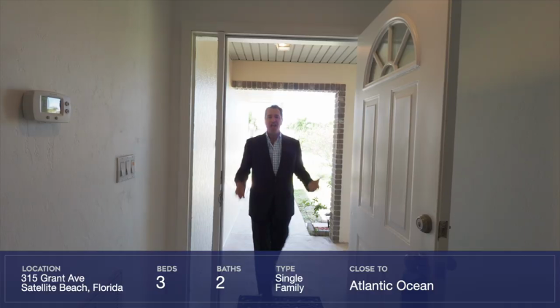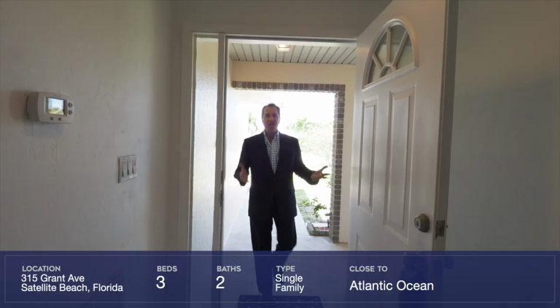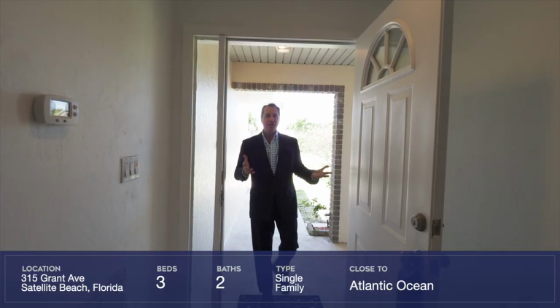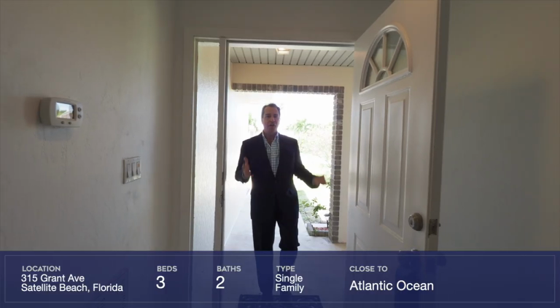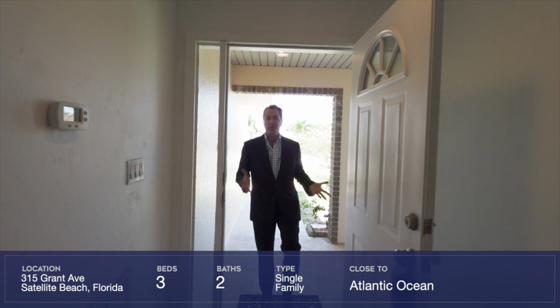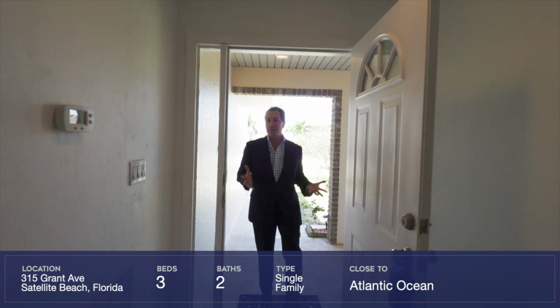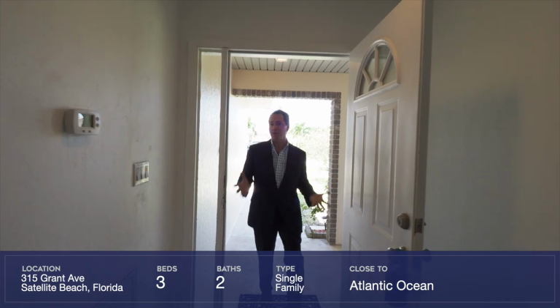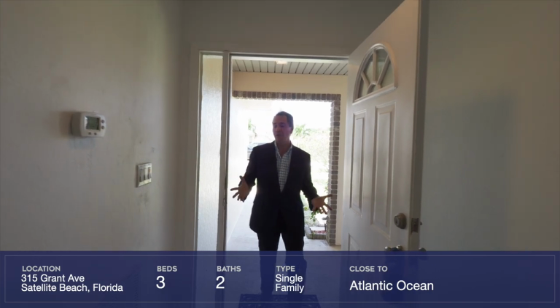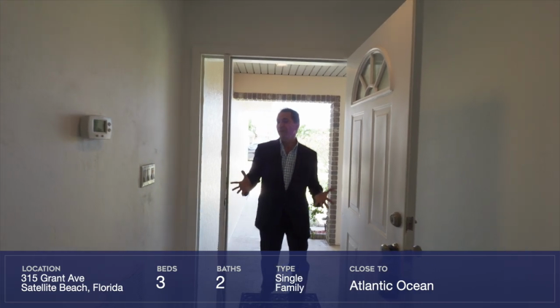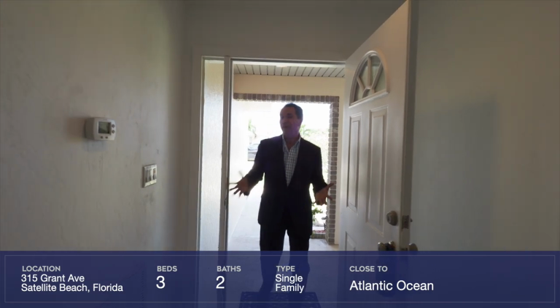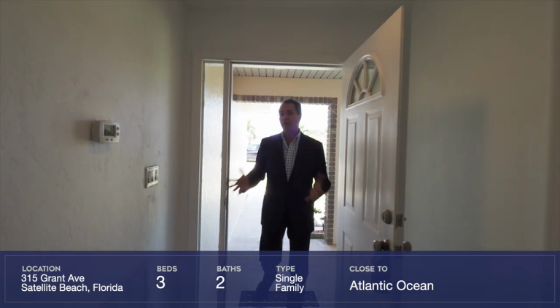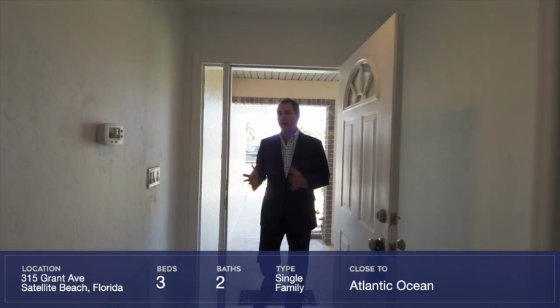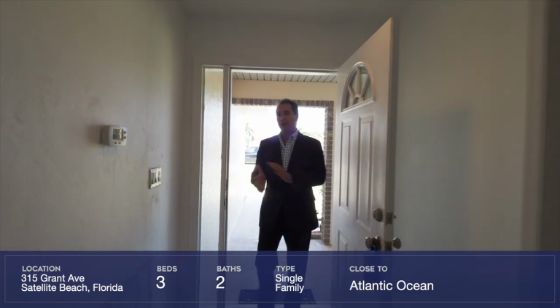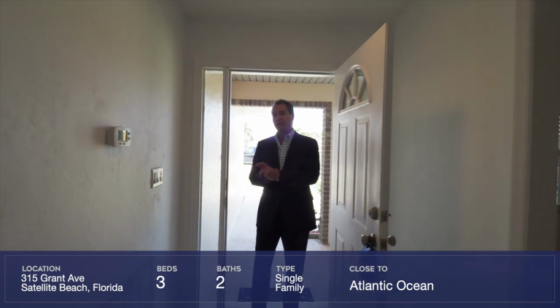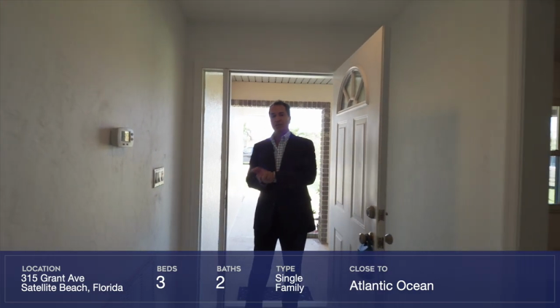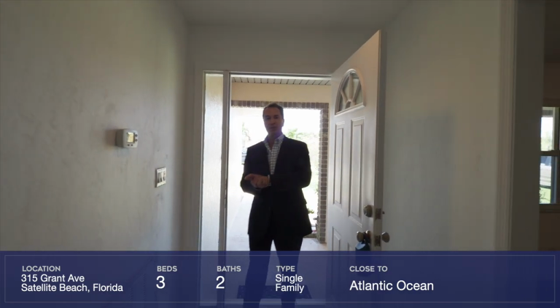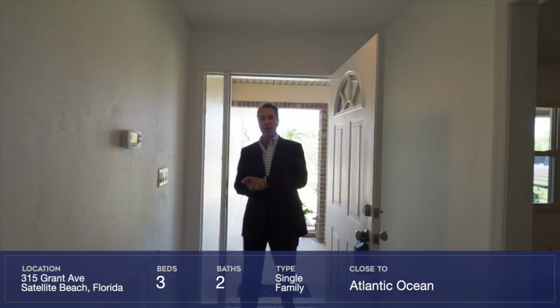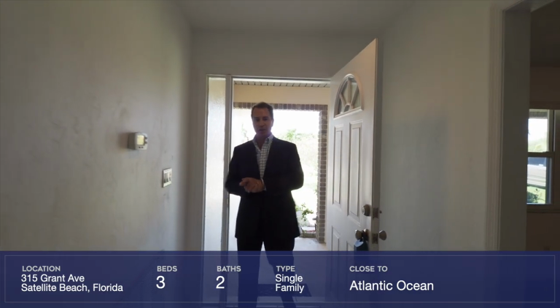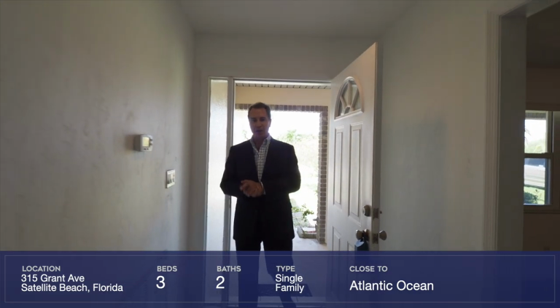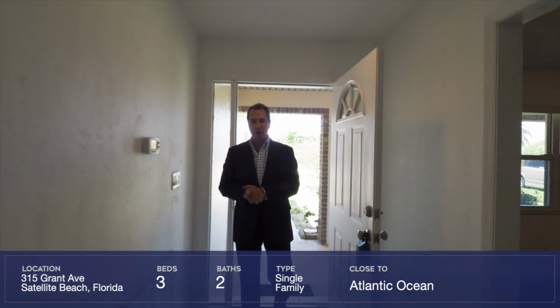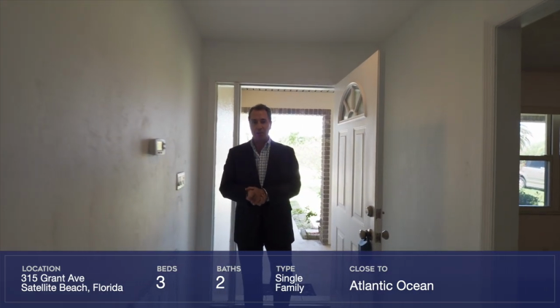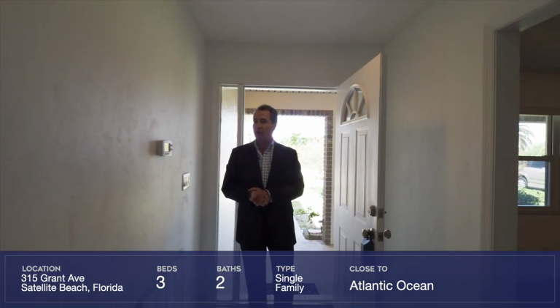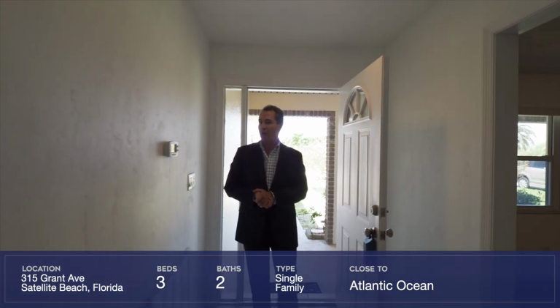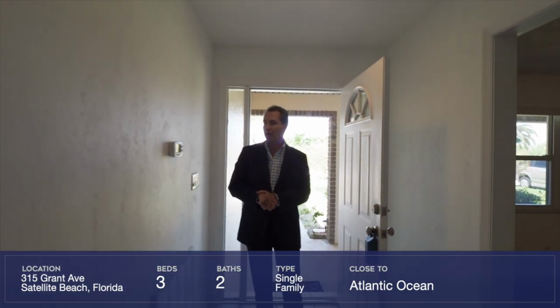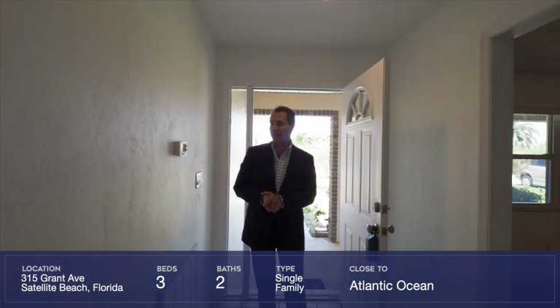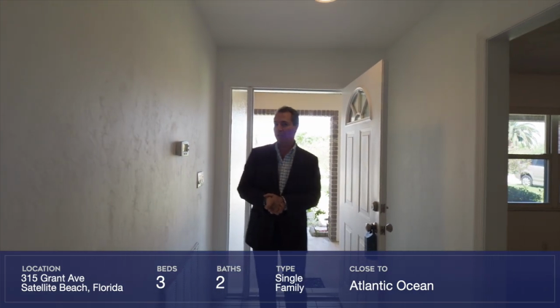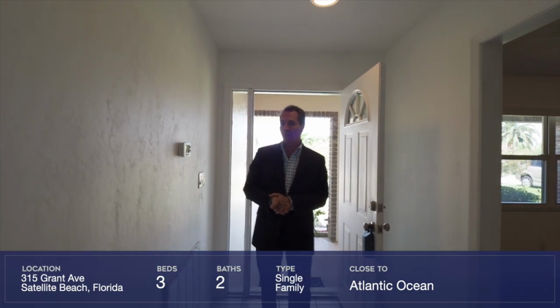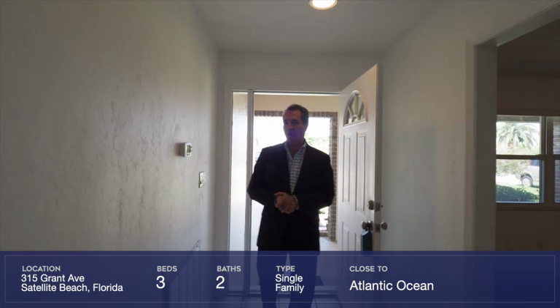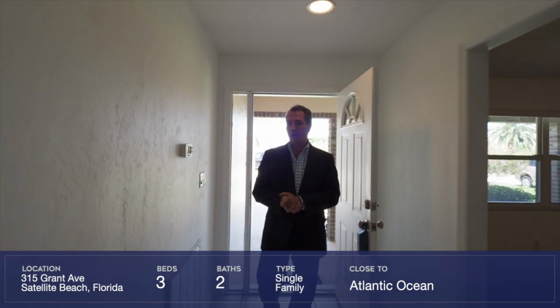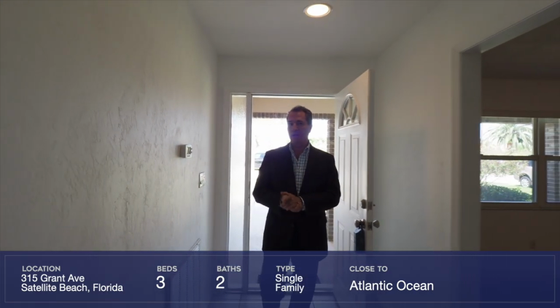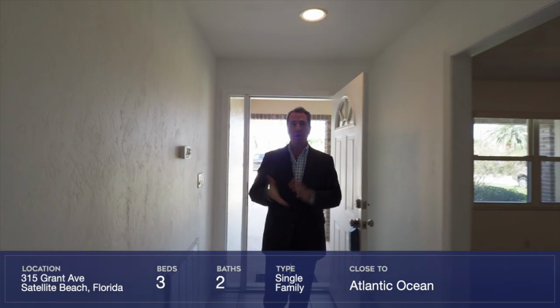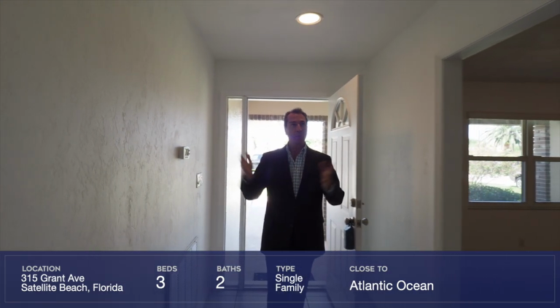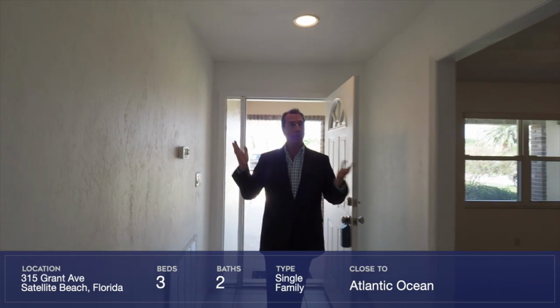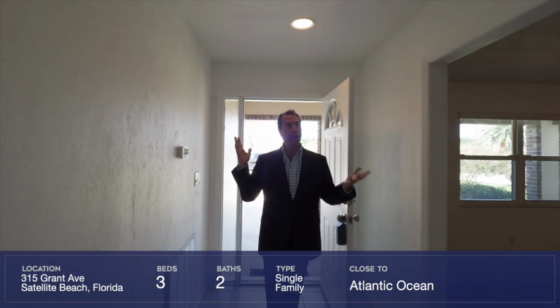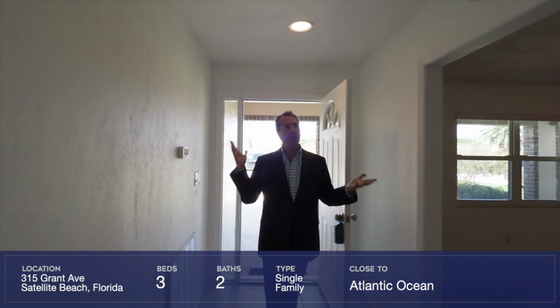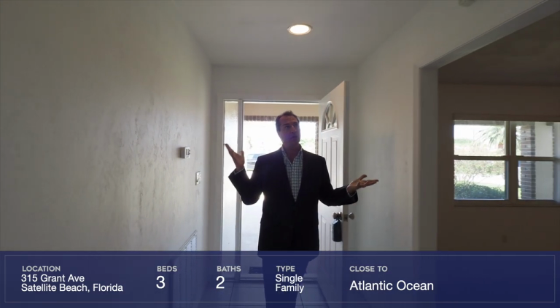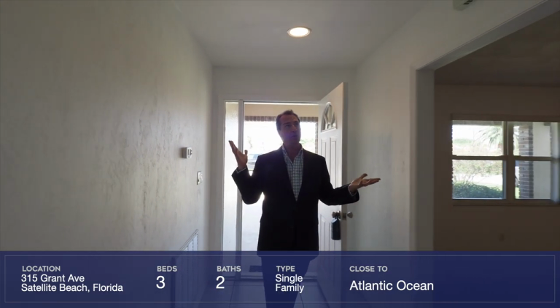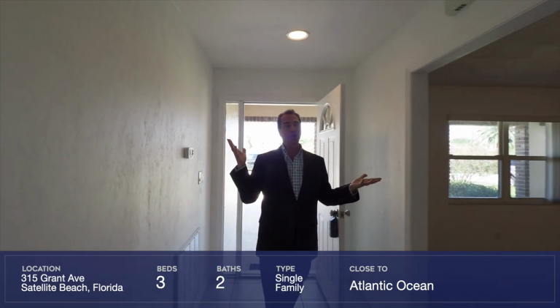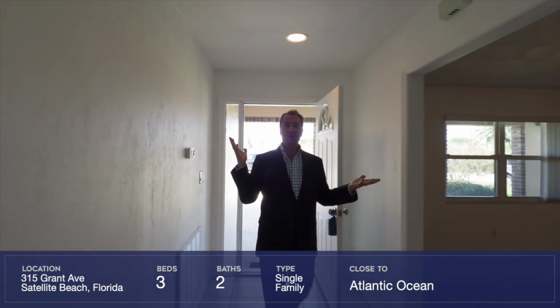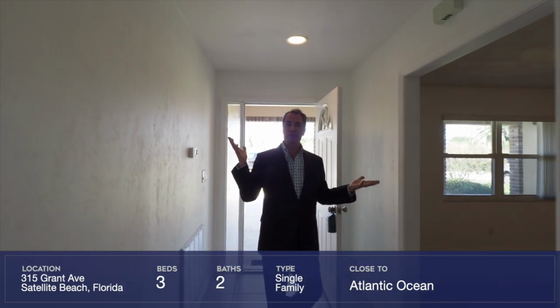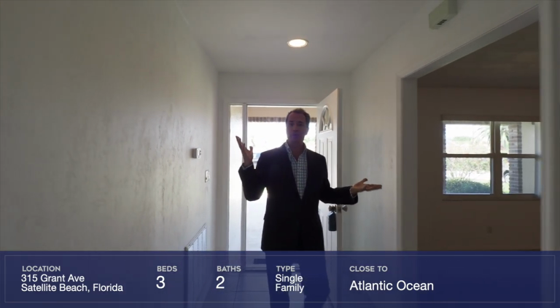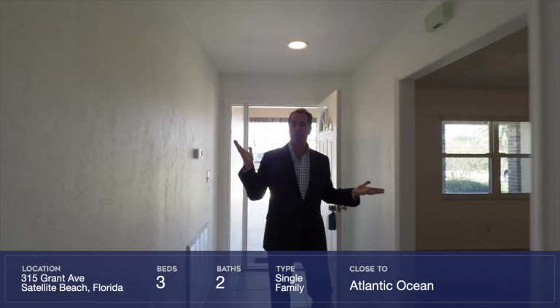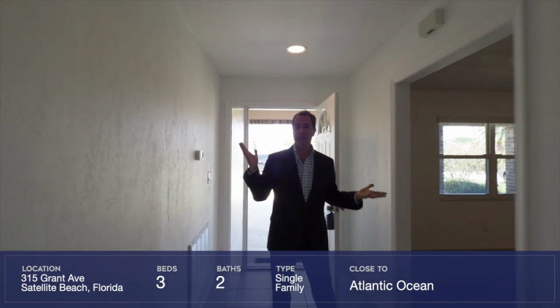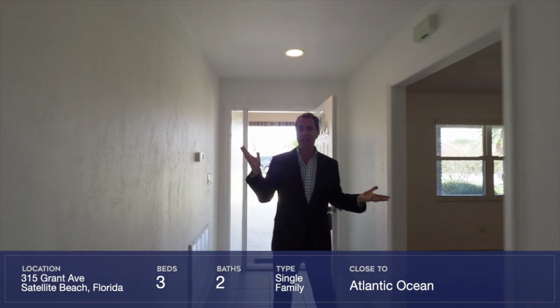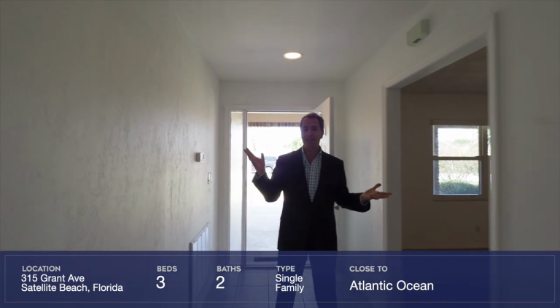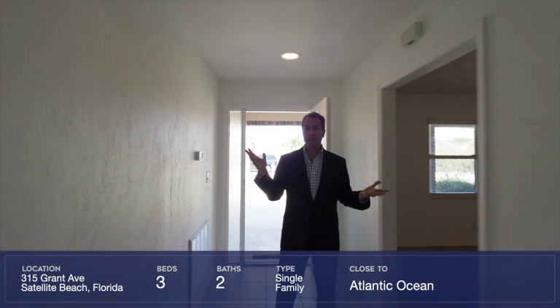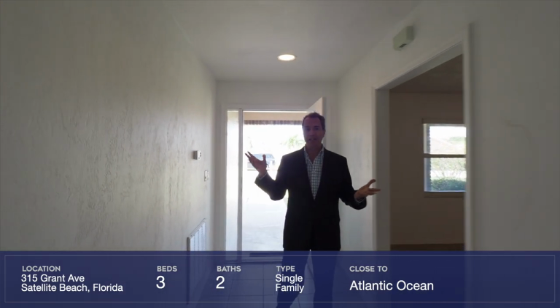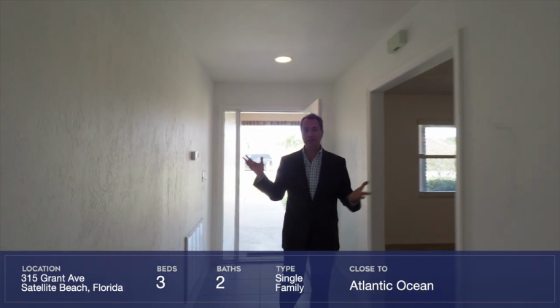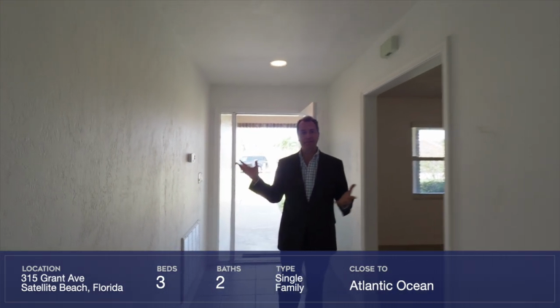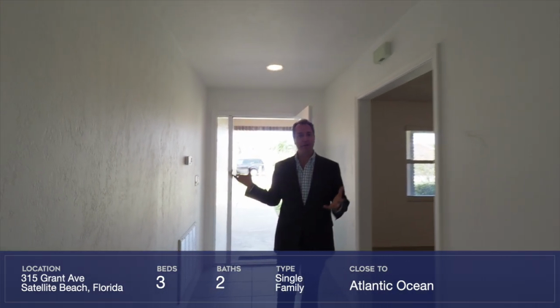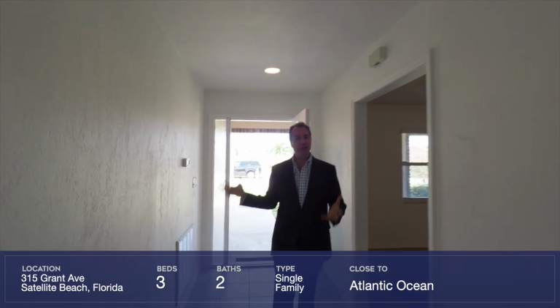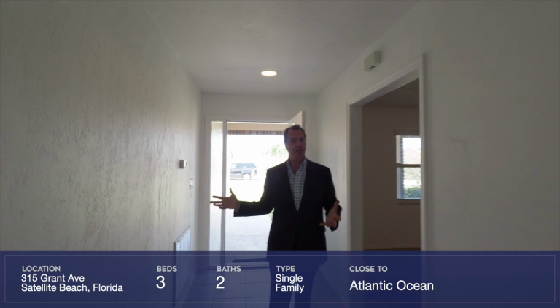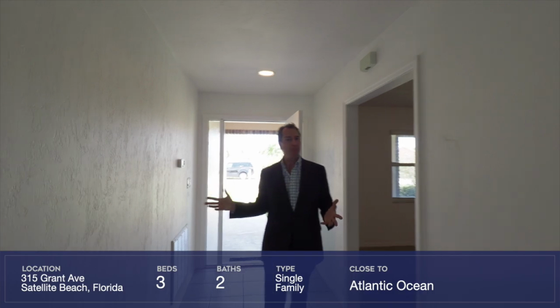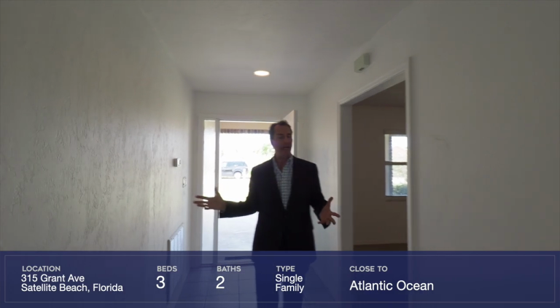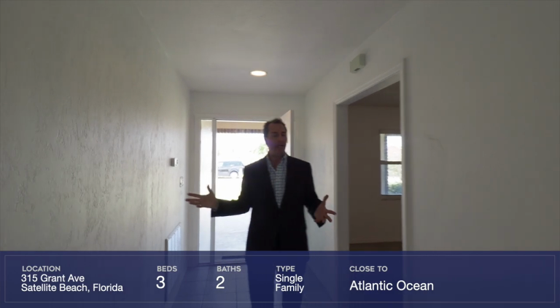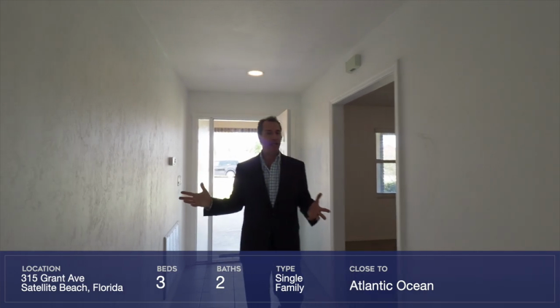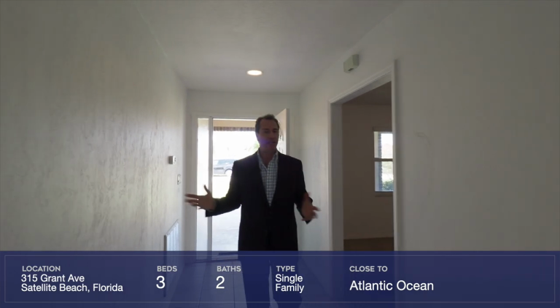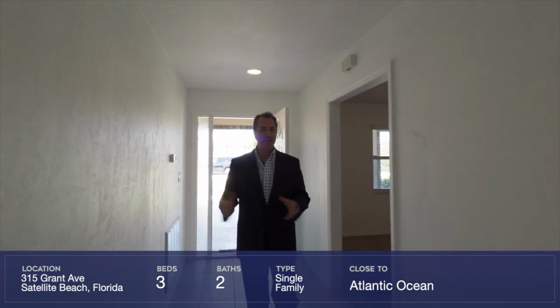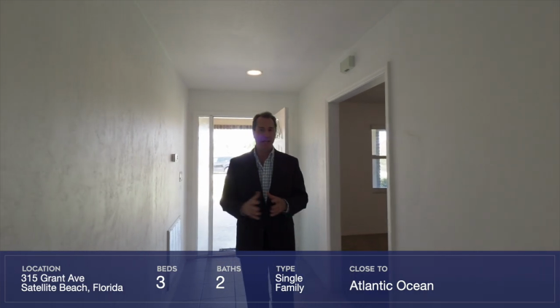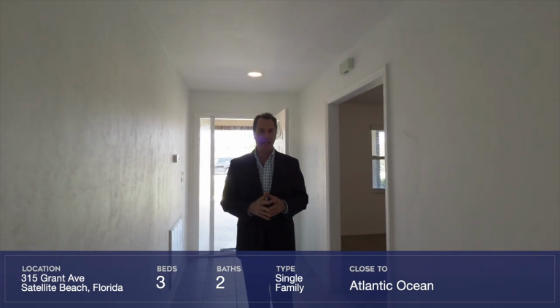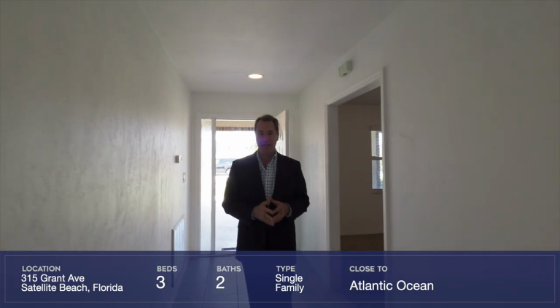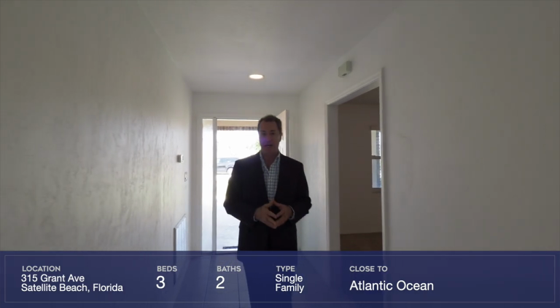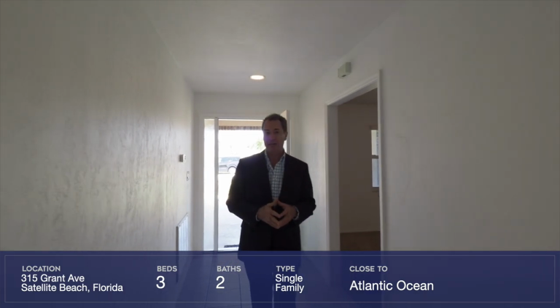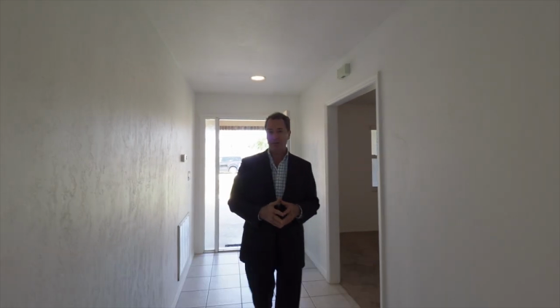This is a very well-constructed home — concrete block, brand new roof in 2019, freshly painted inside and out.